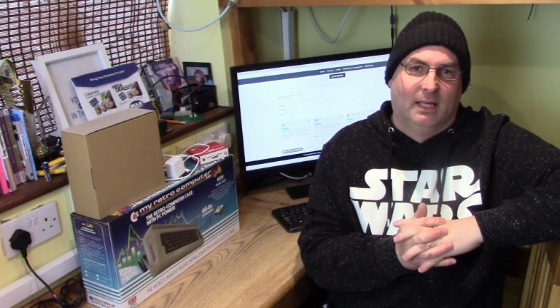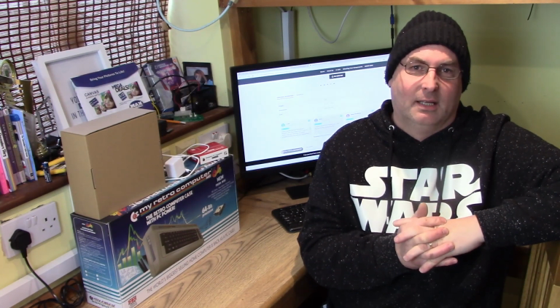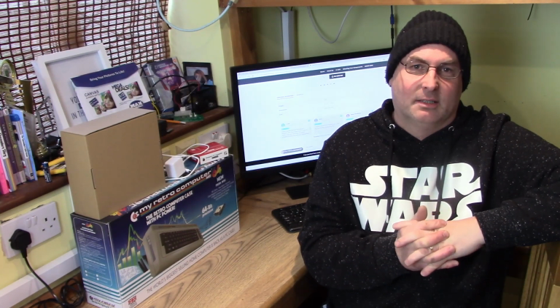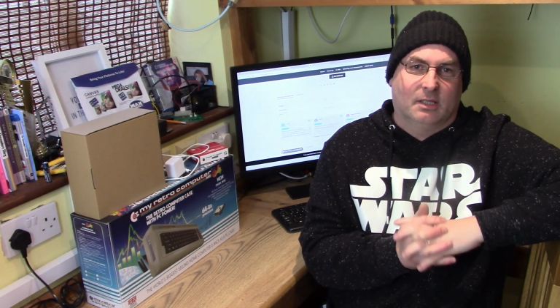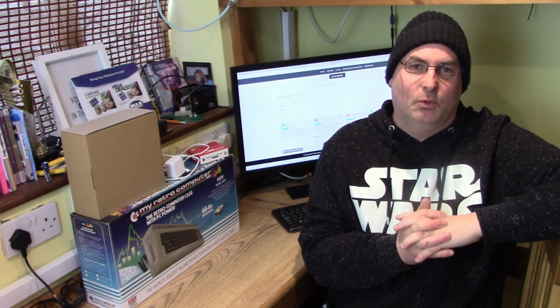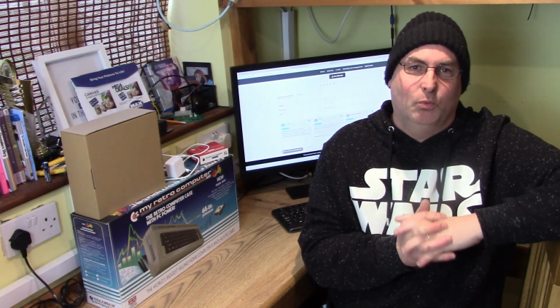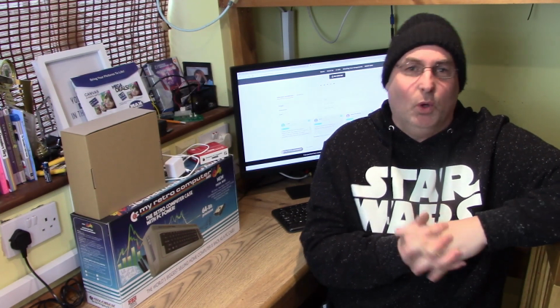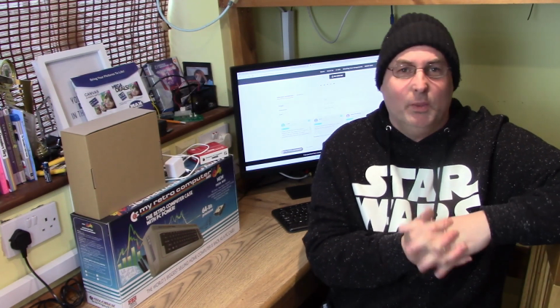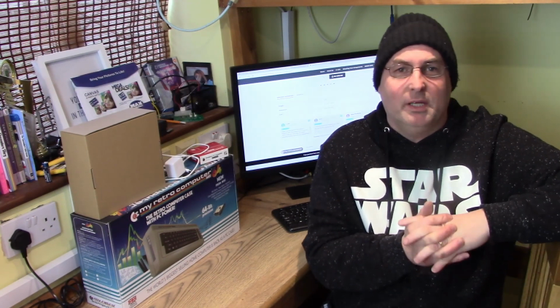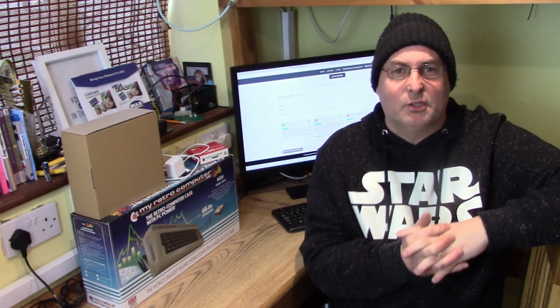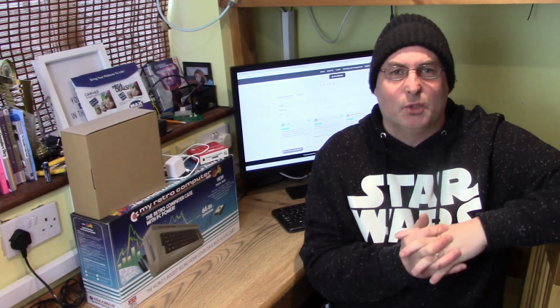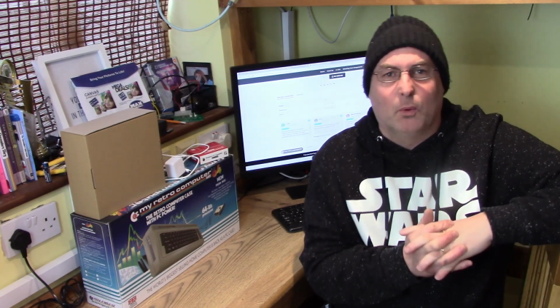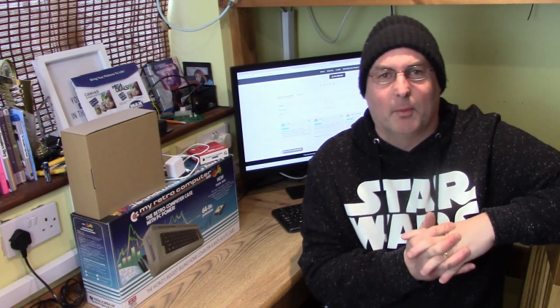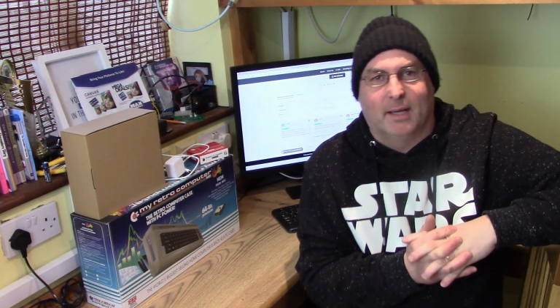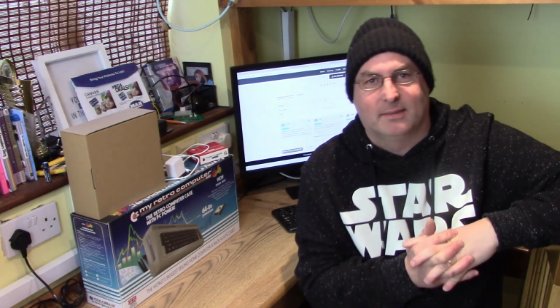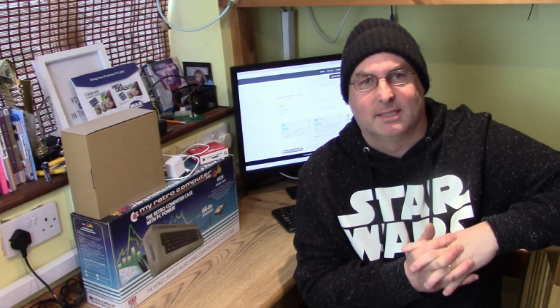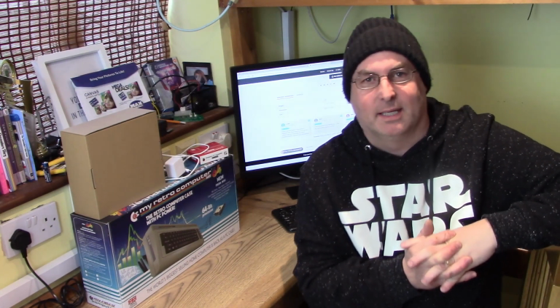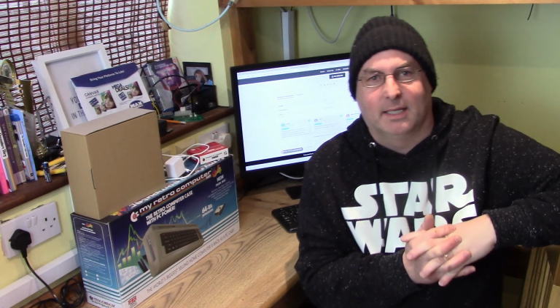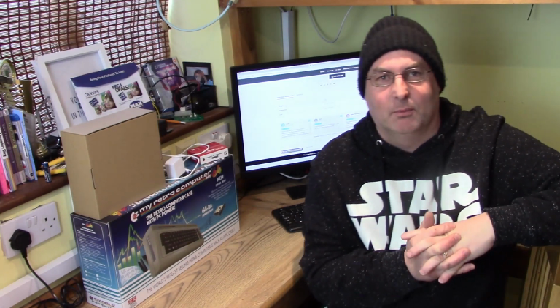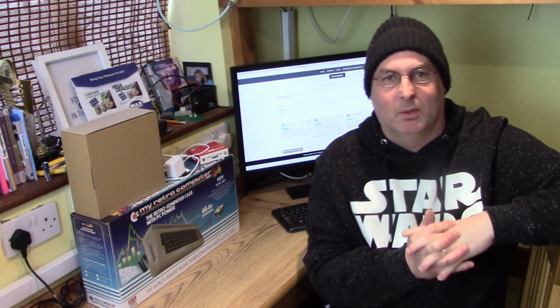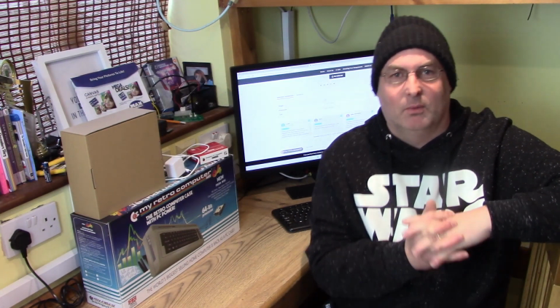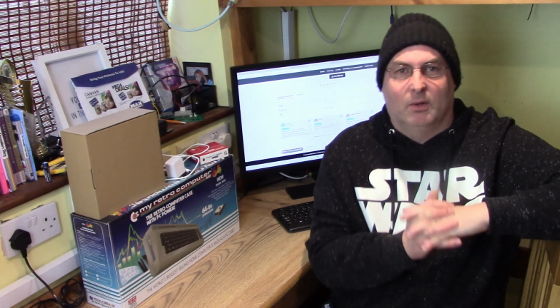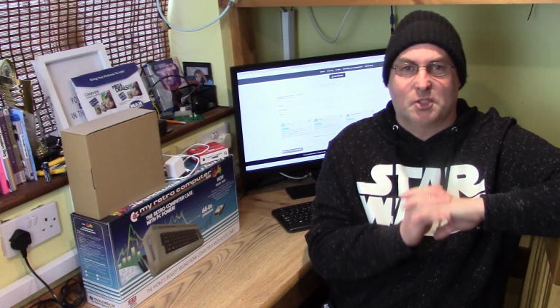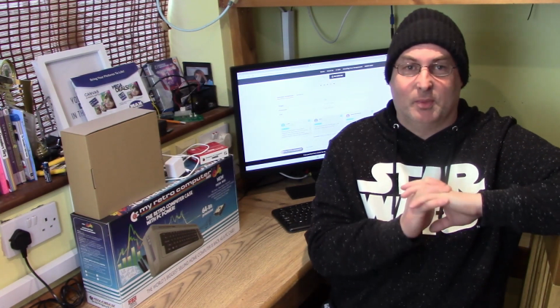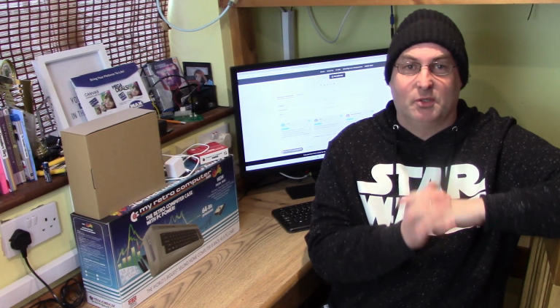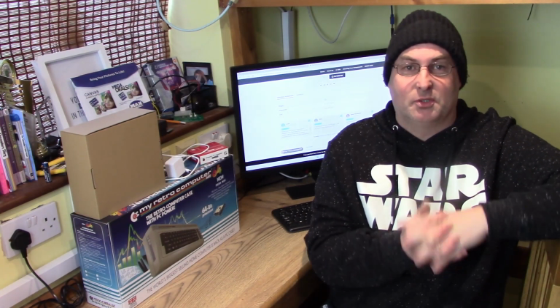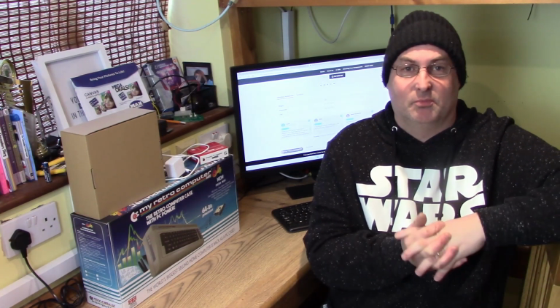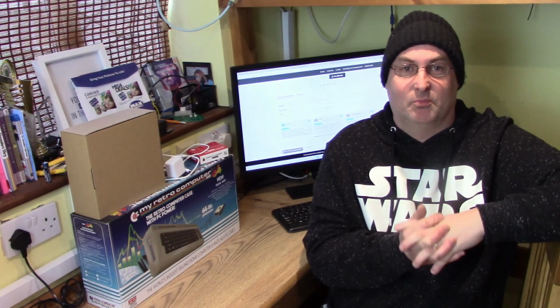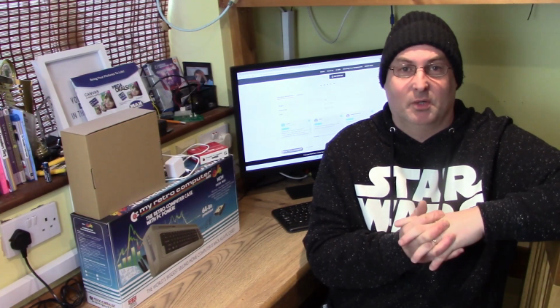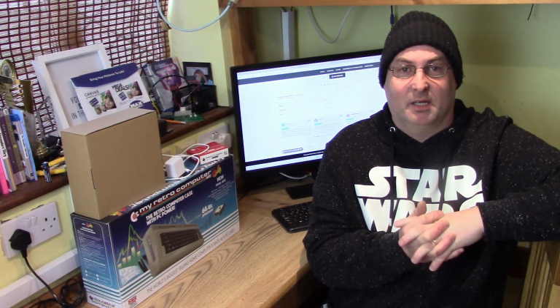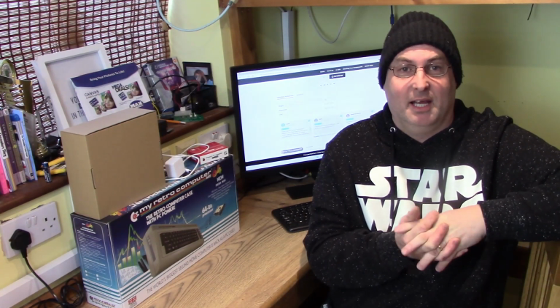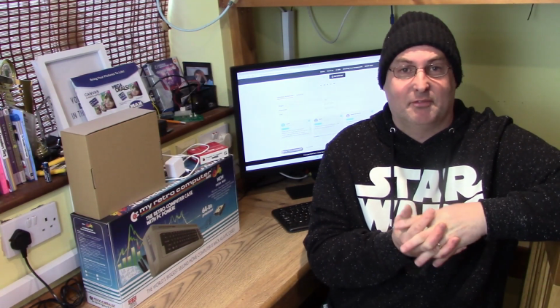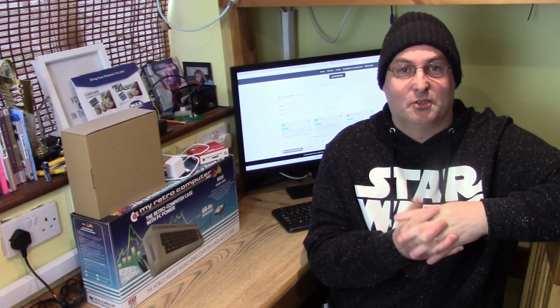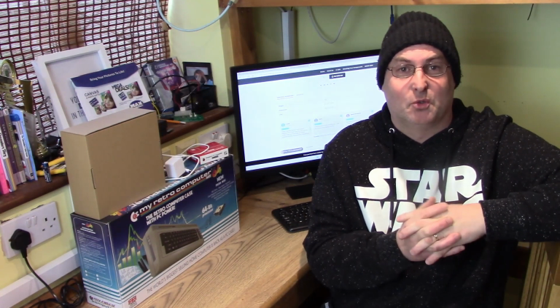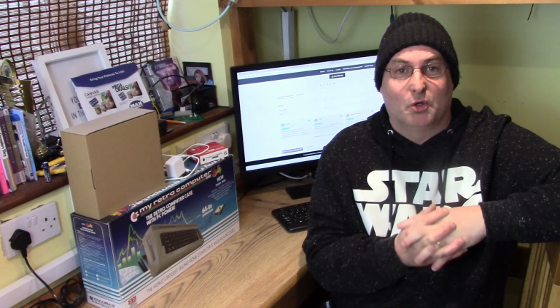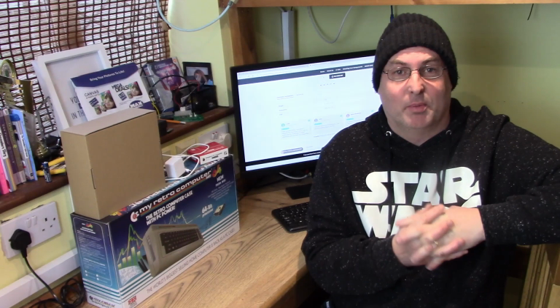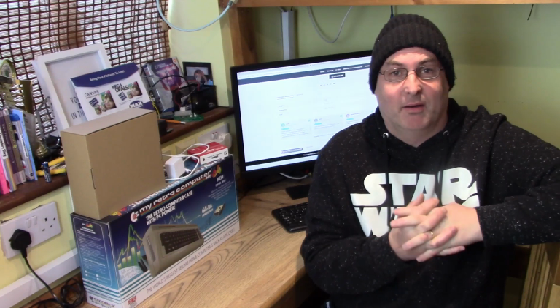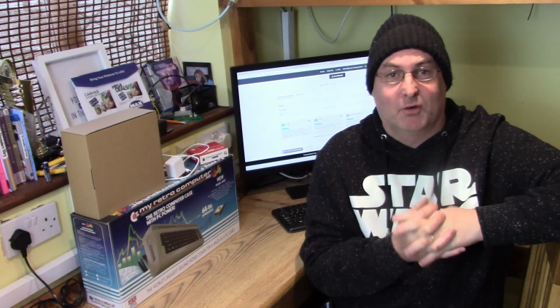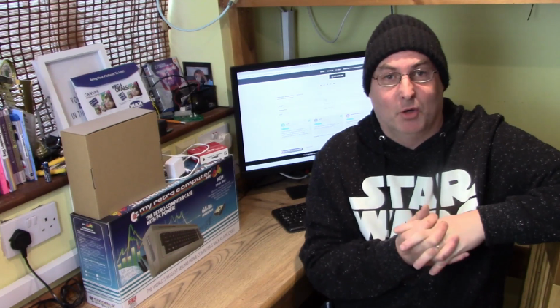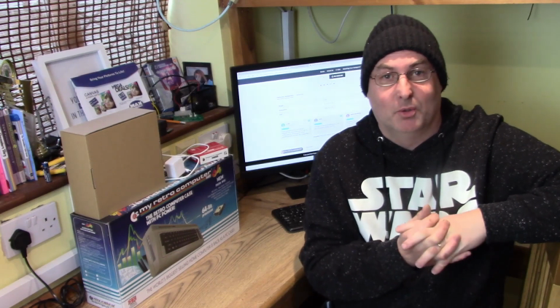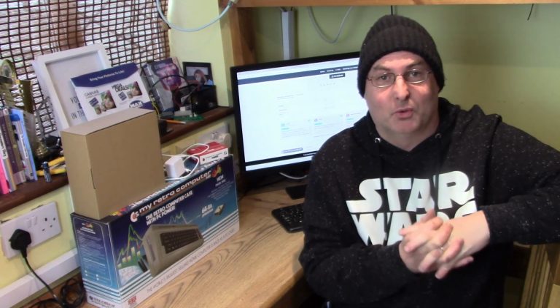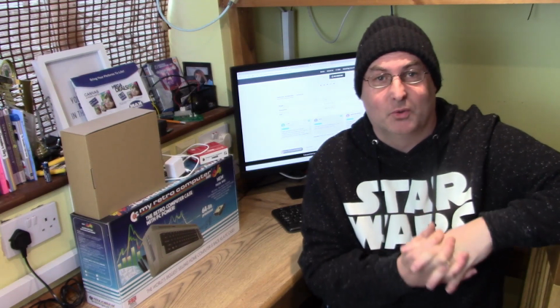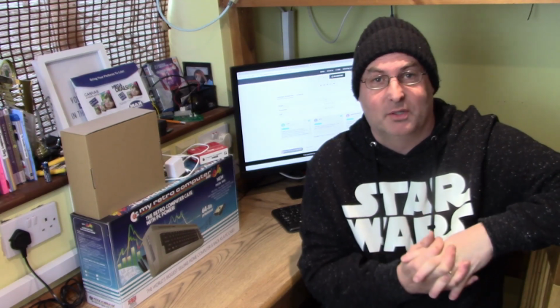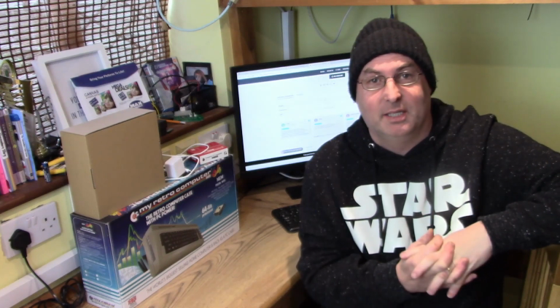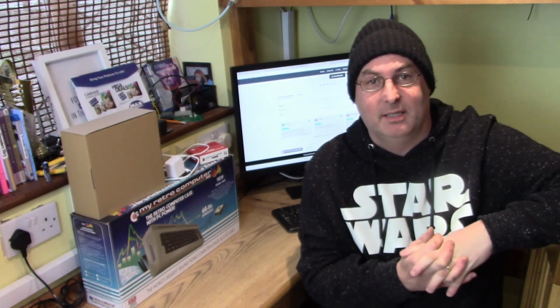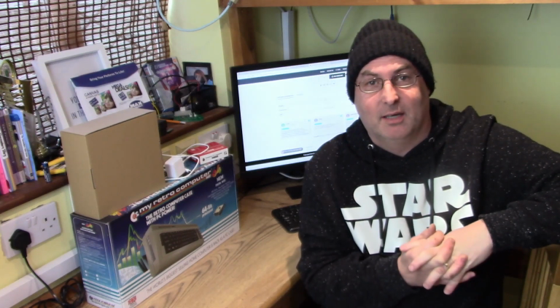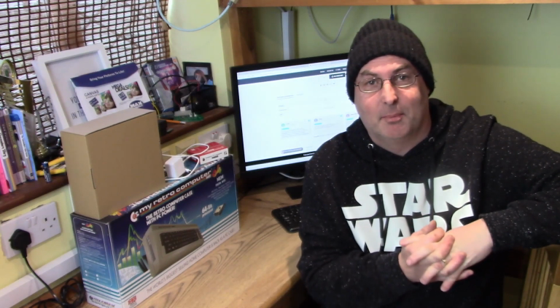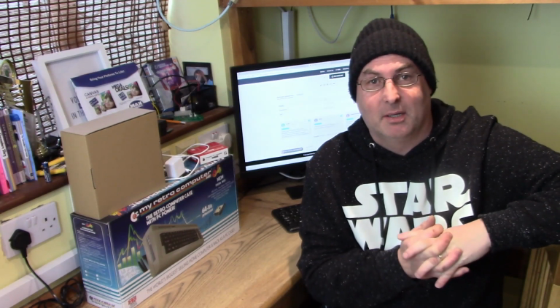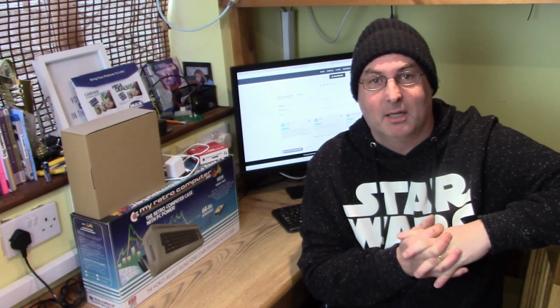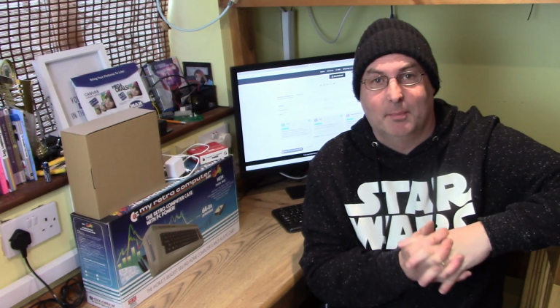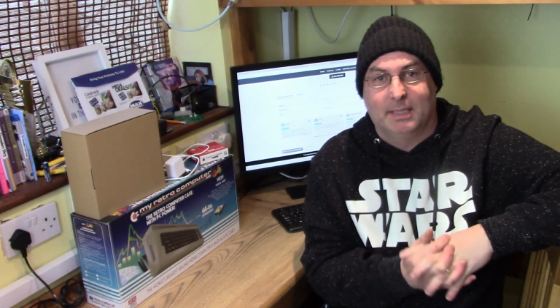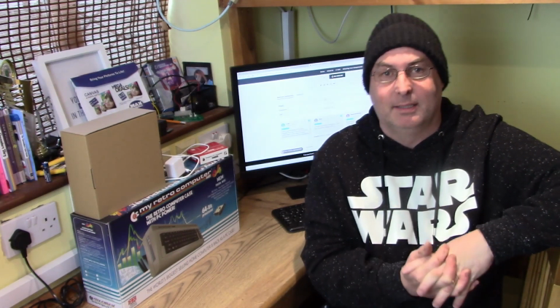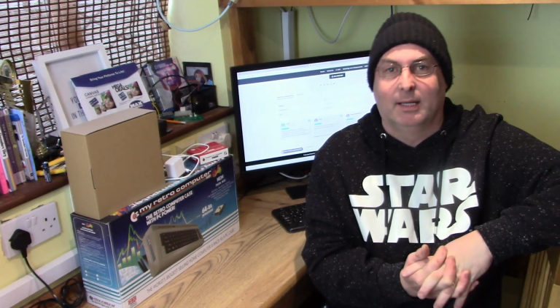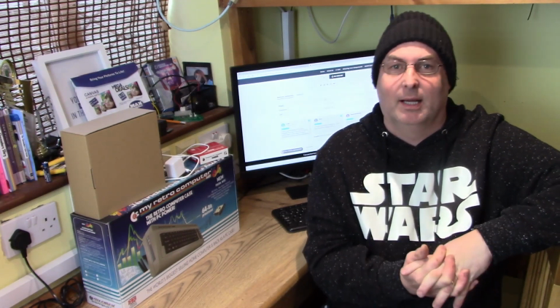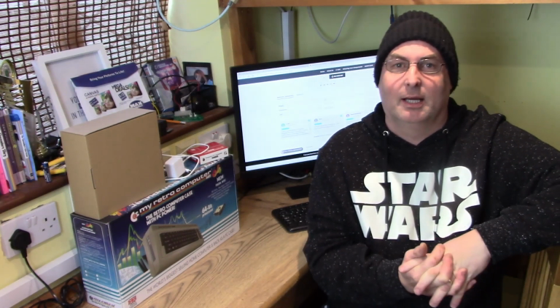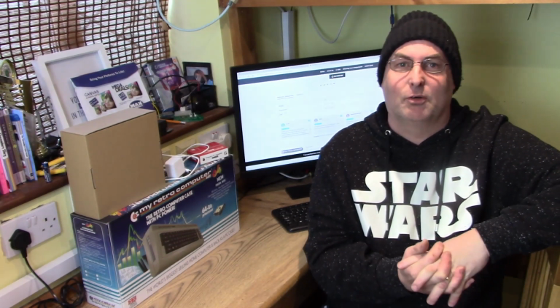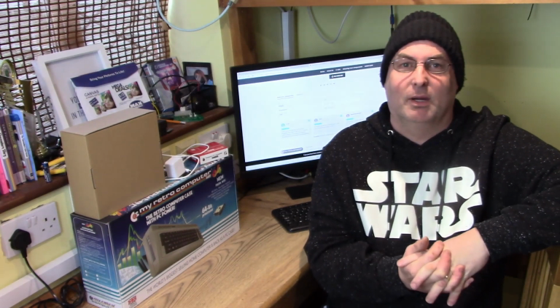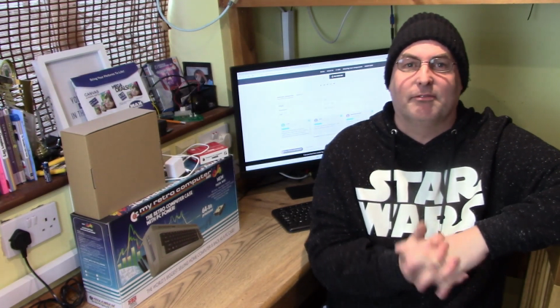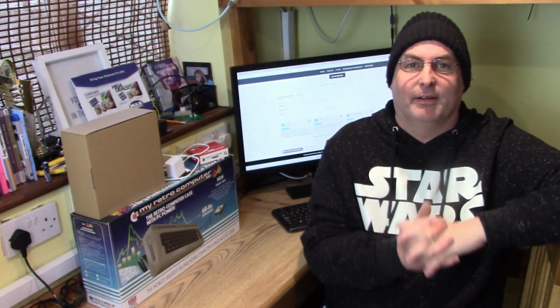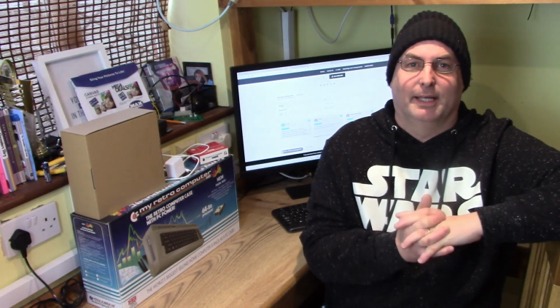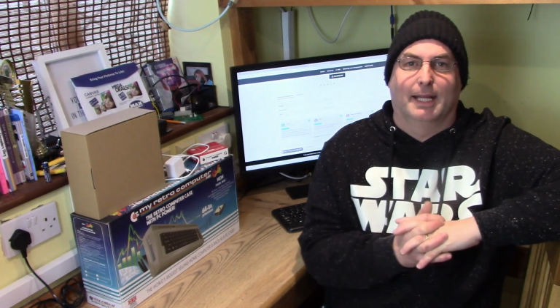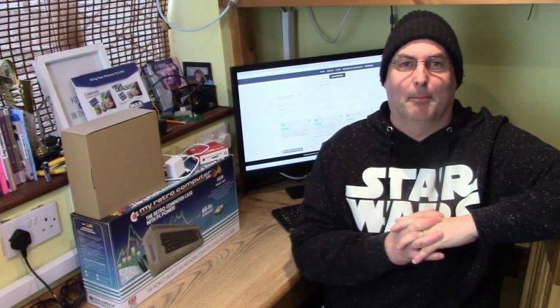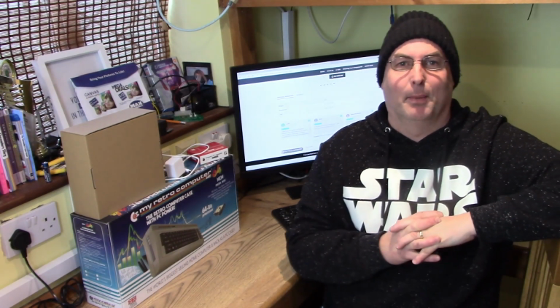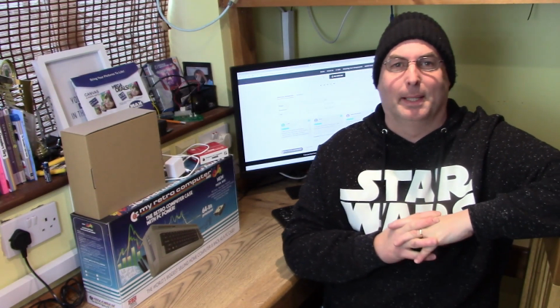So what are we going to talk about today? Well, we're going to have to talk about Commodore and the upcoming crowdfunding campaign.